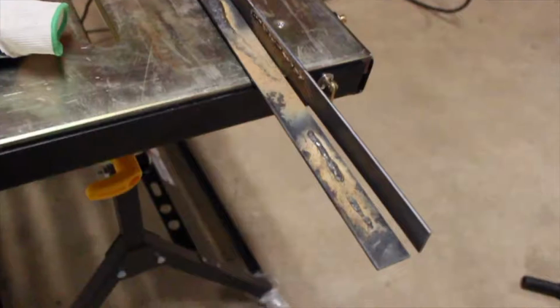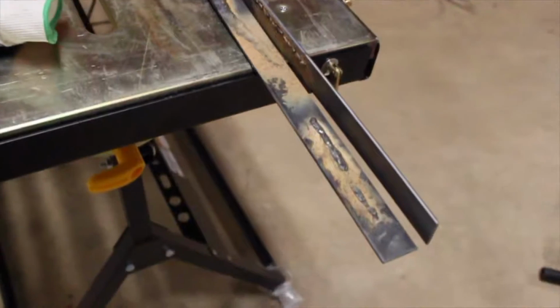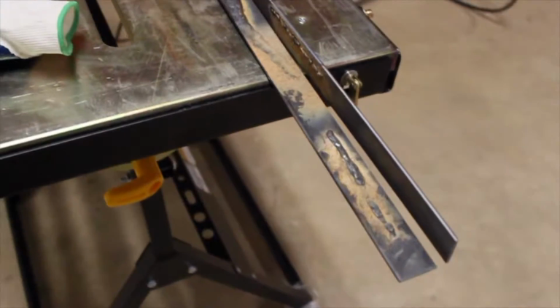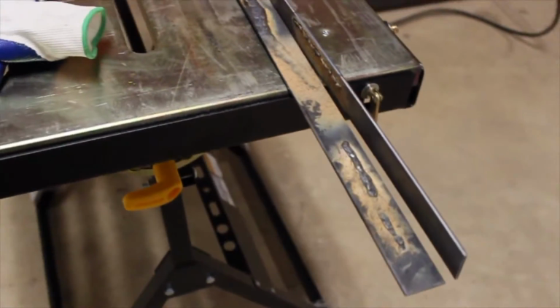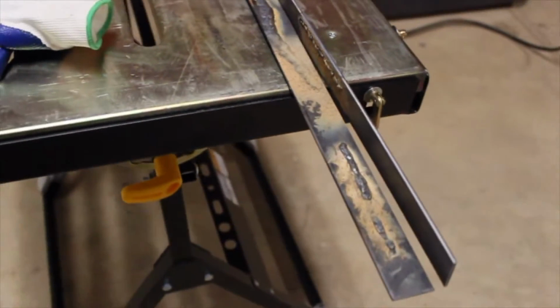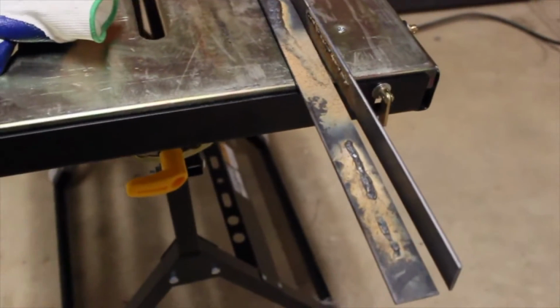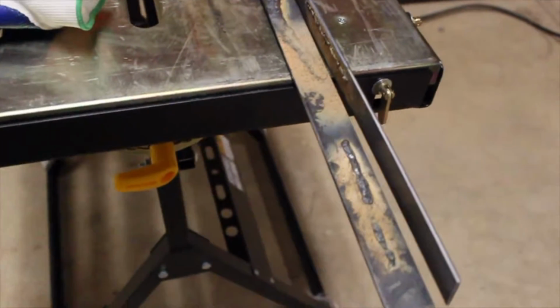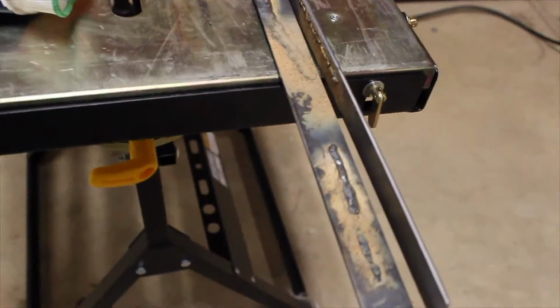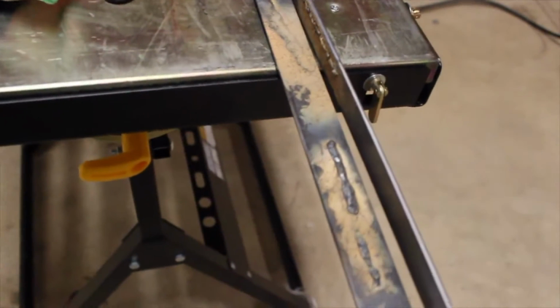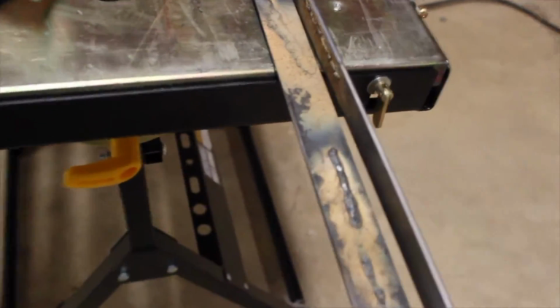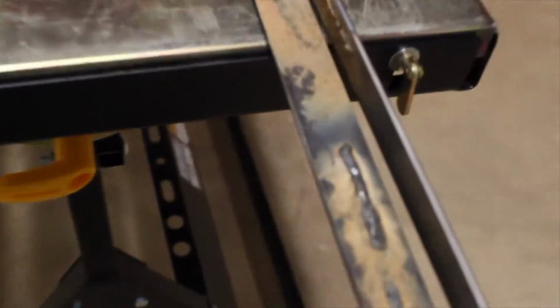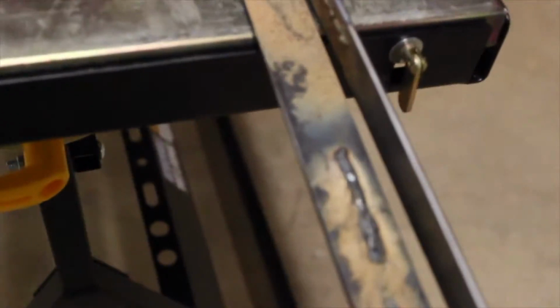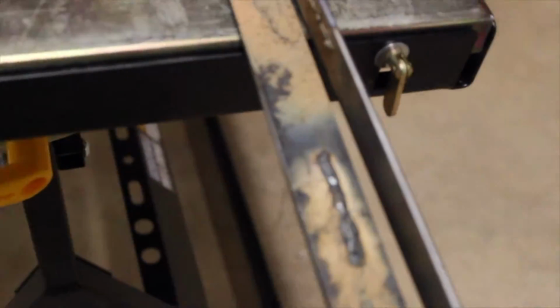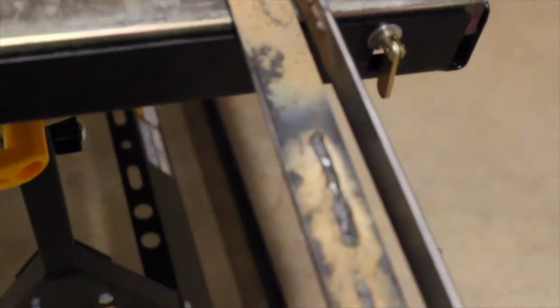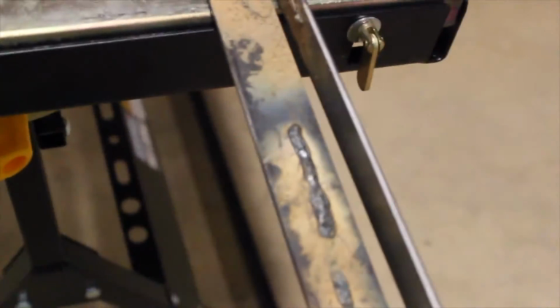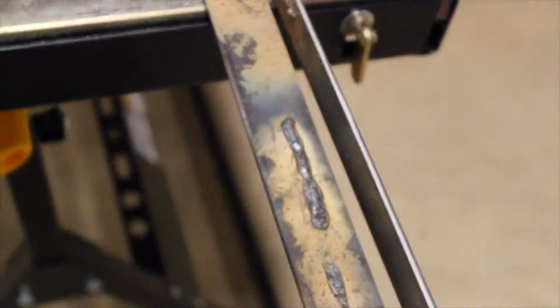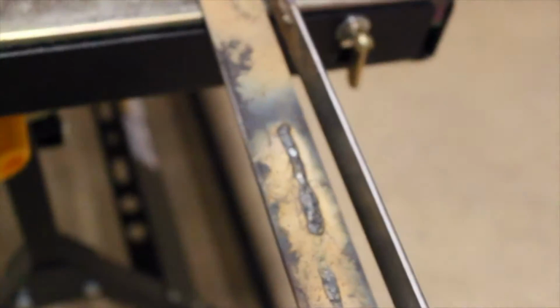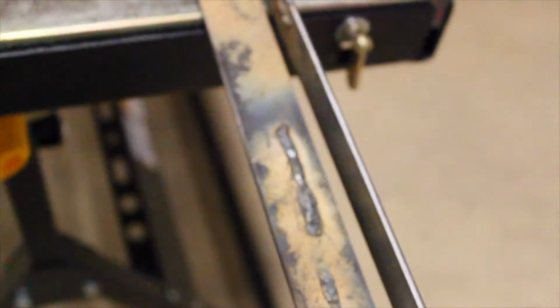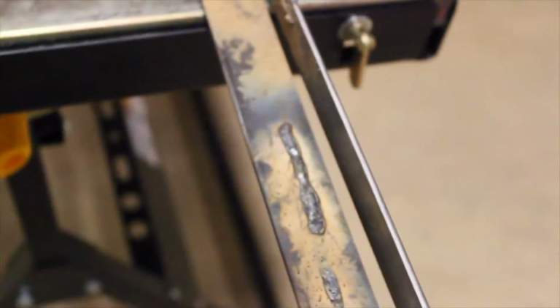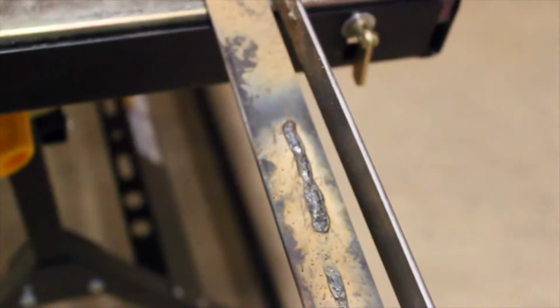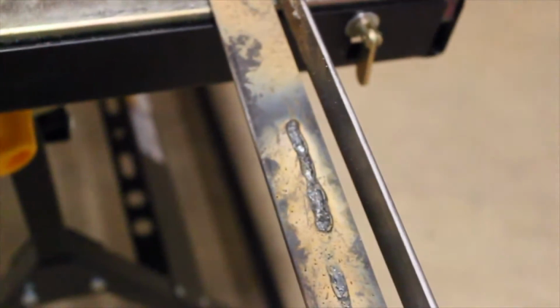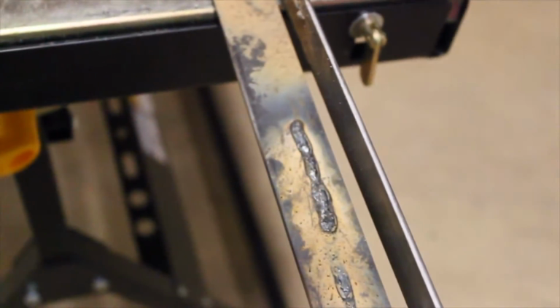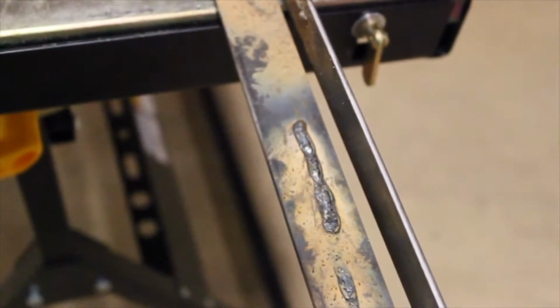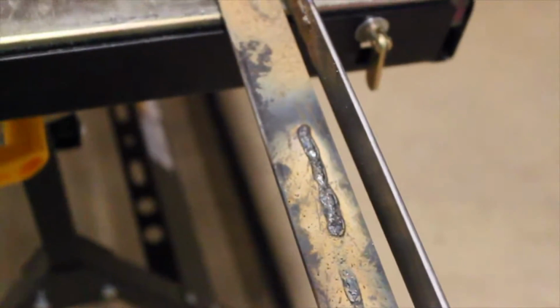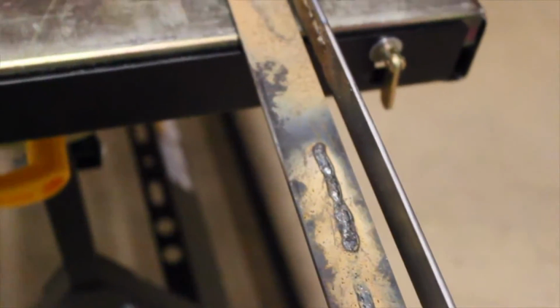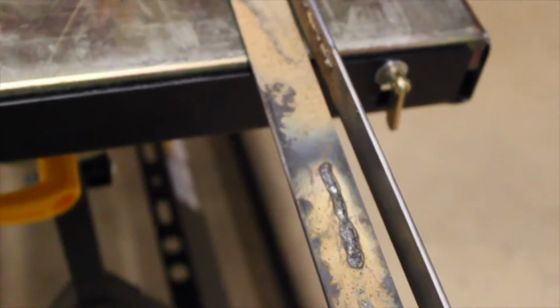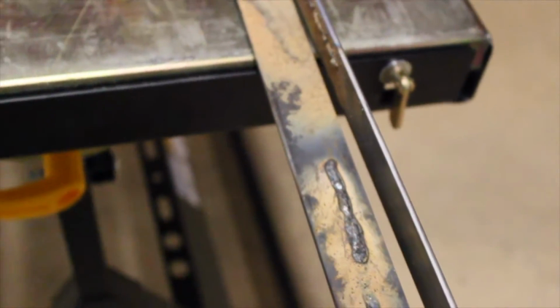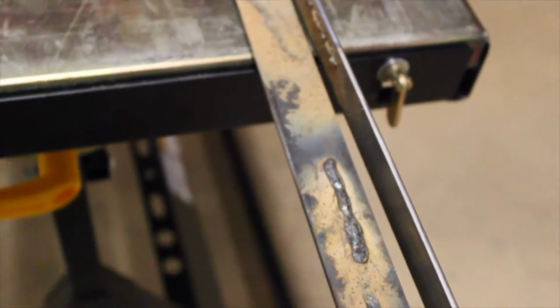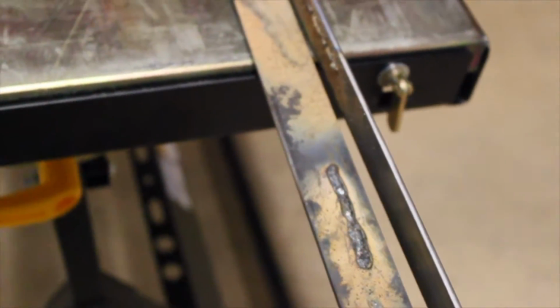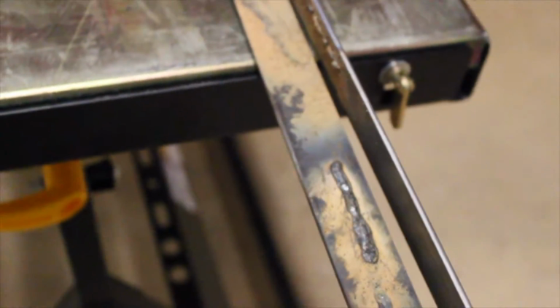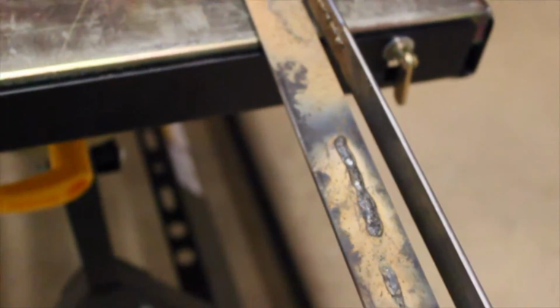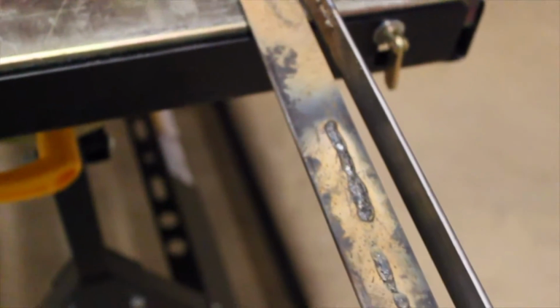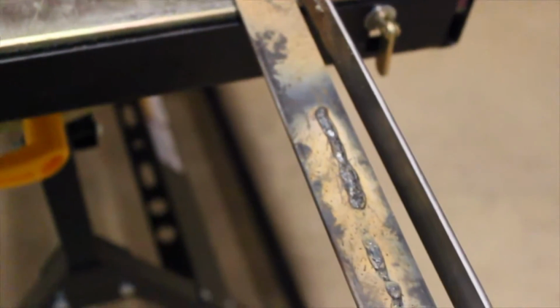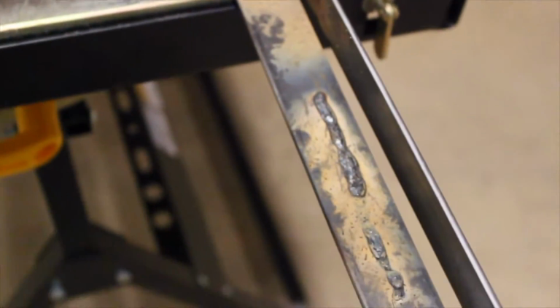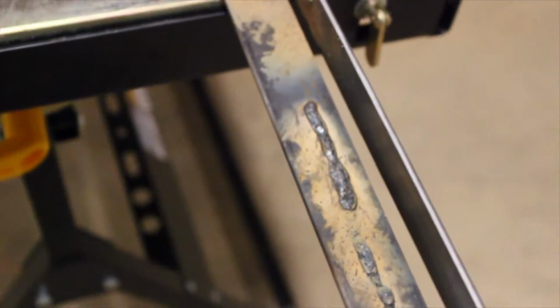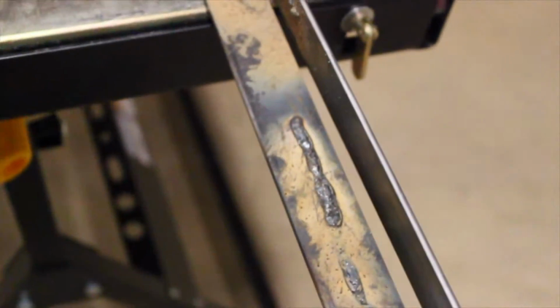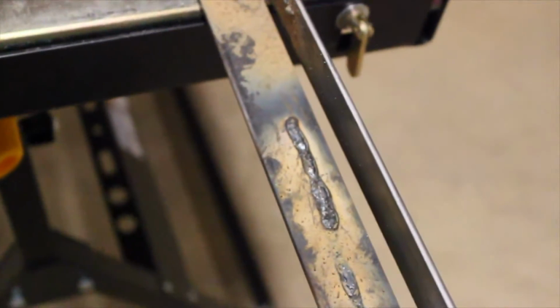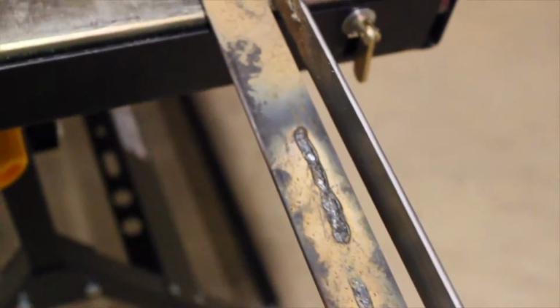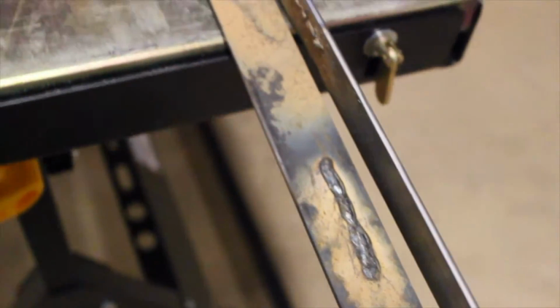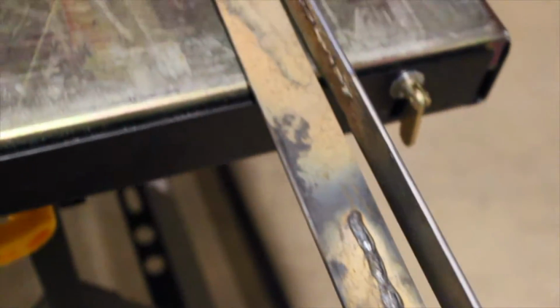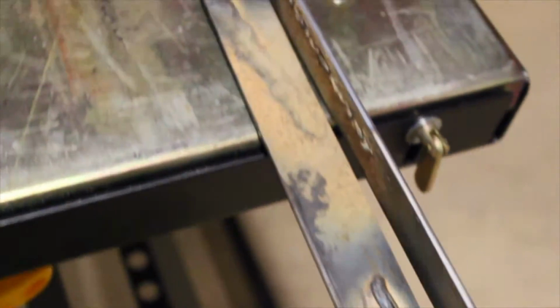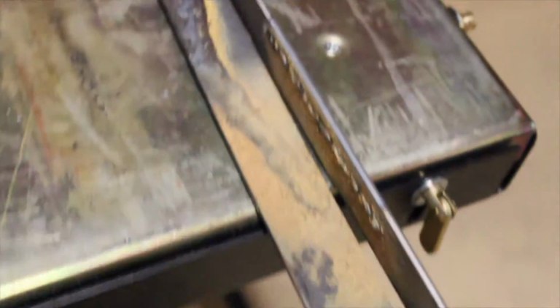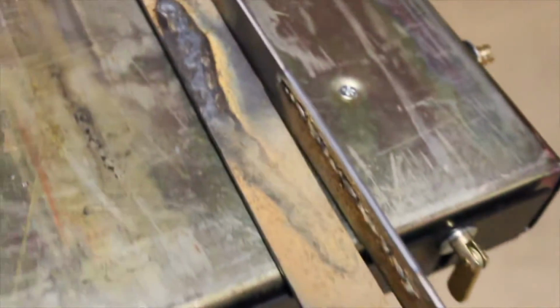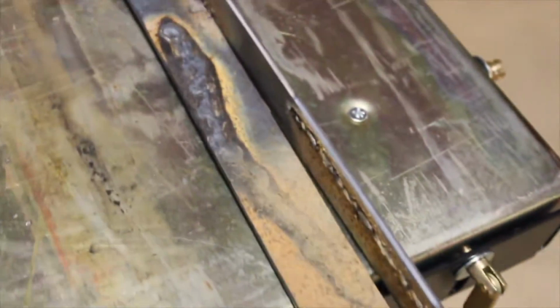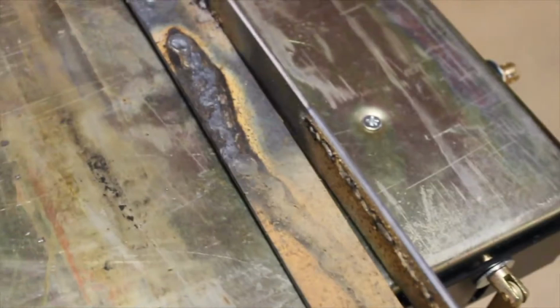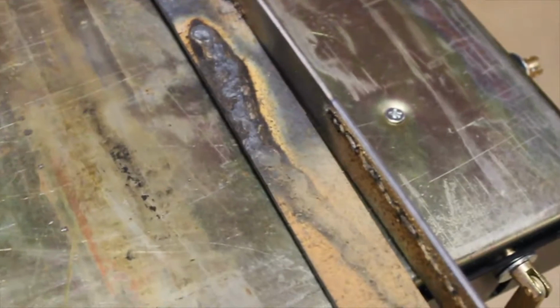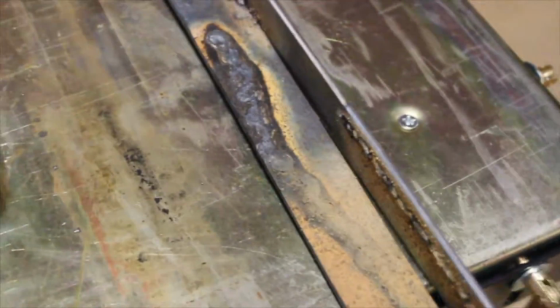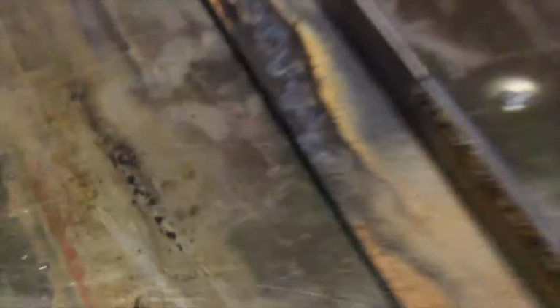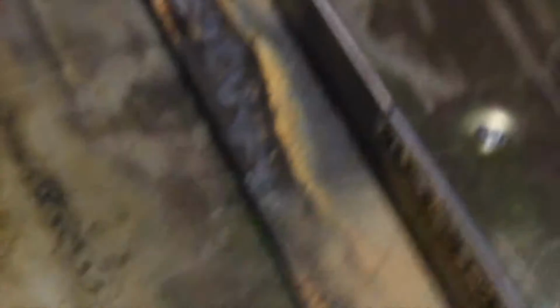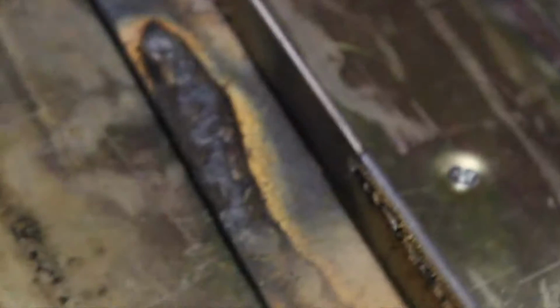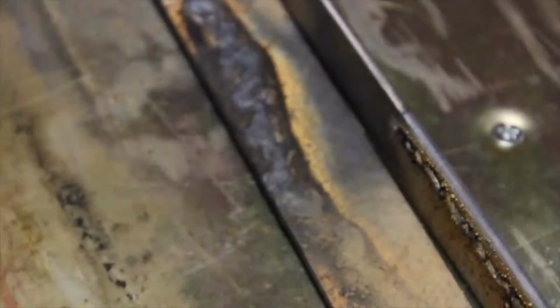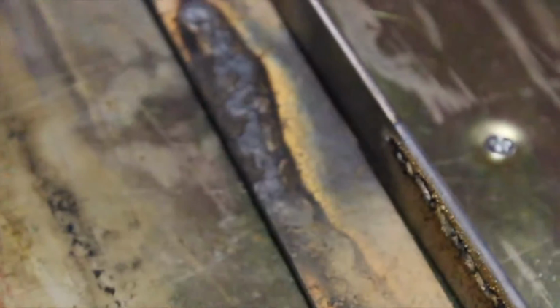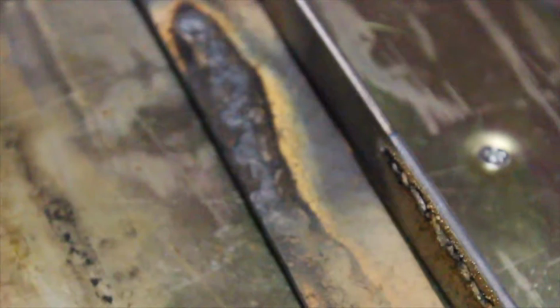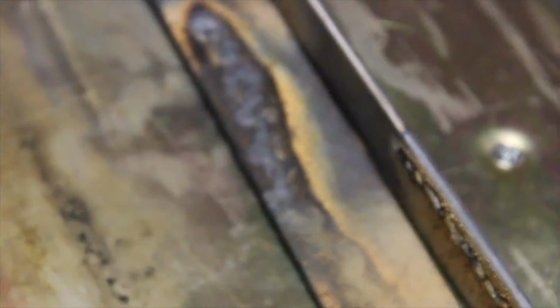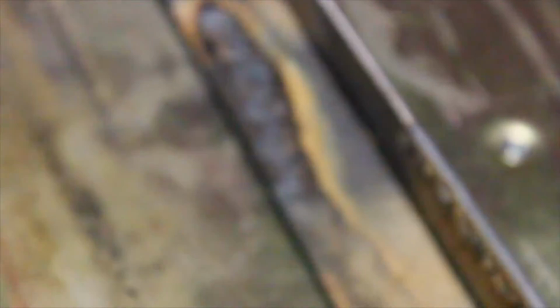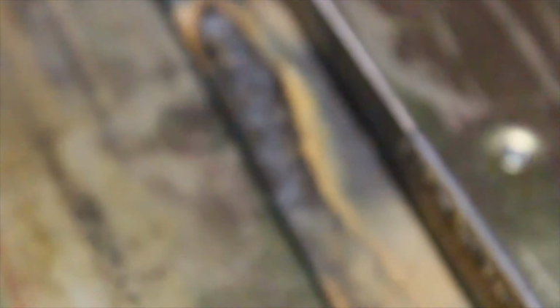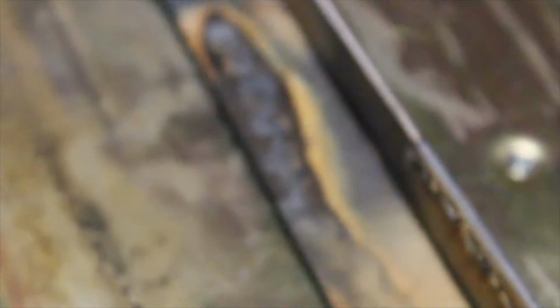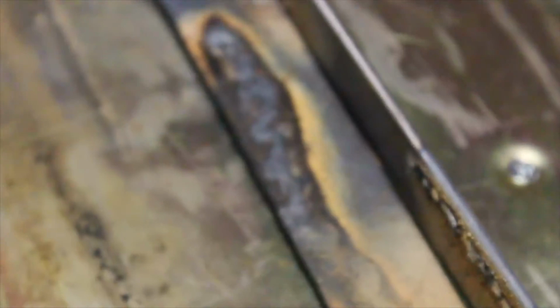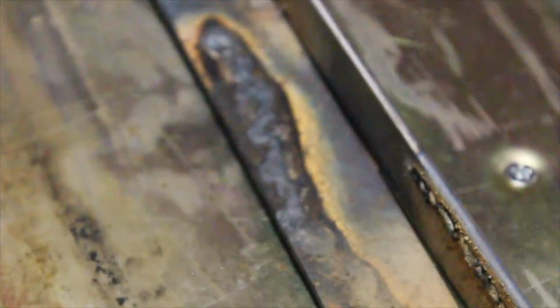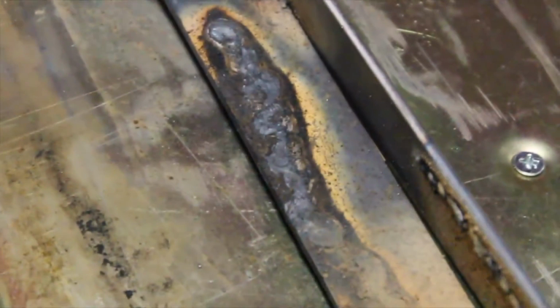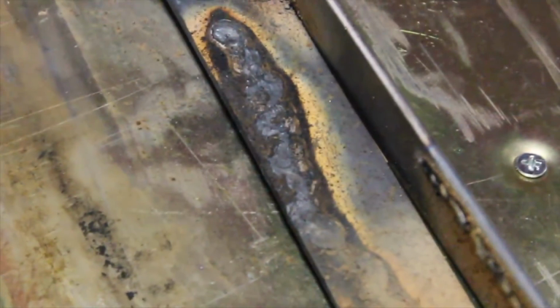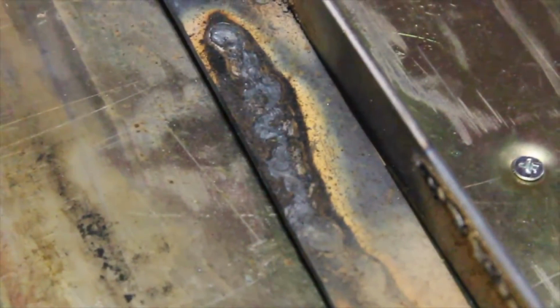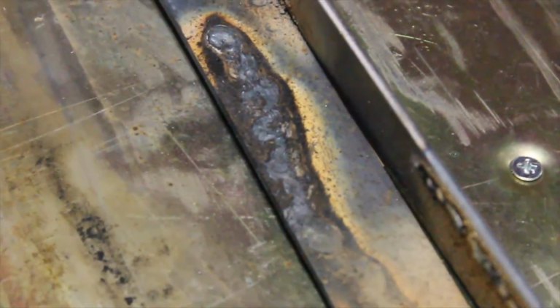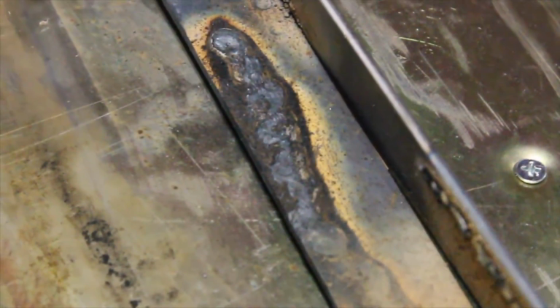So most pro welders stack dimes. We out here stacking blobs.